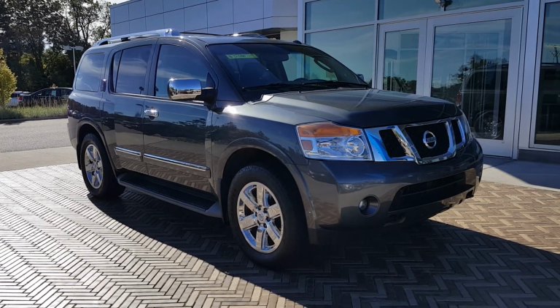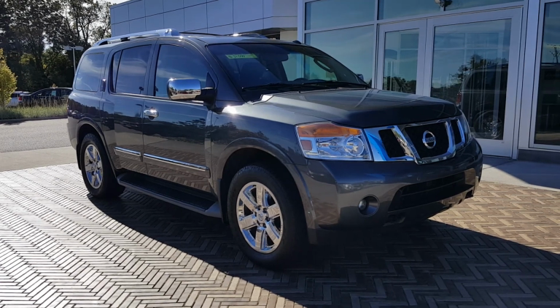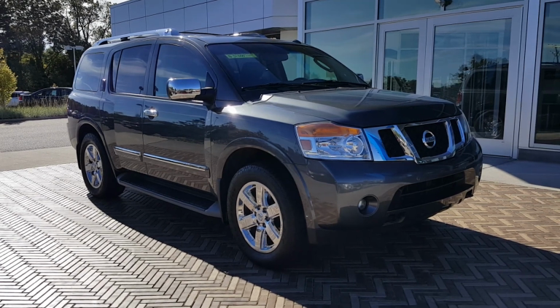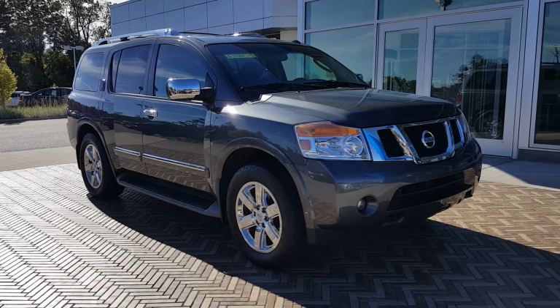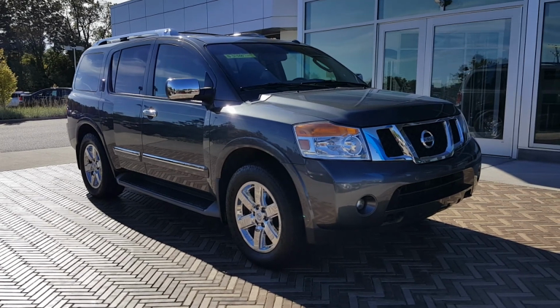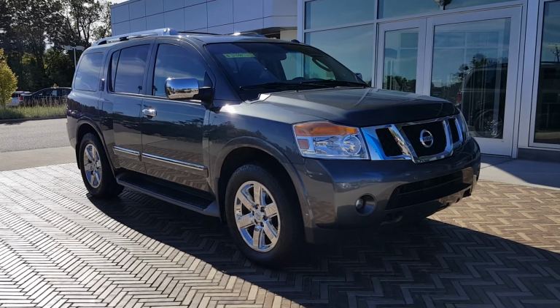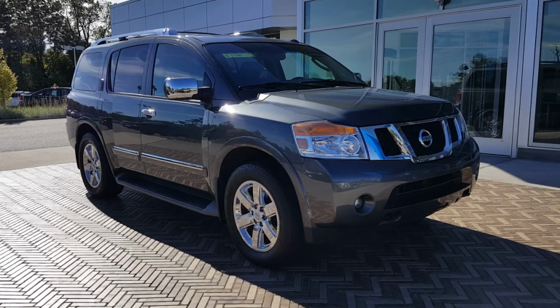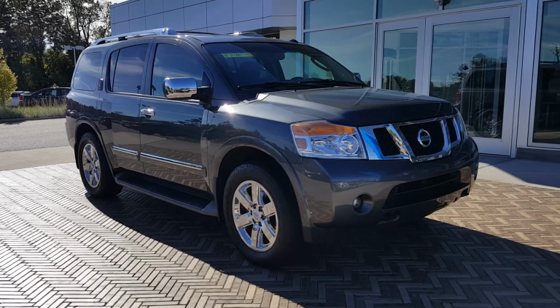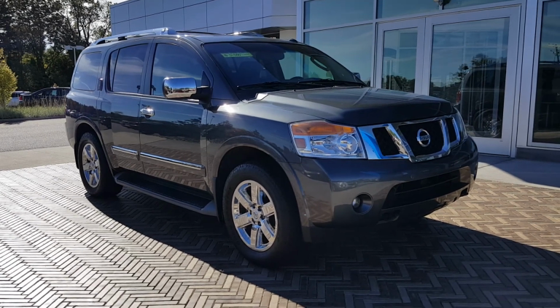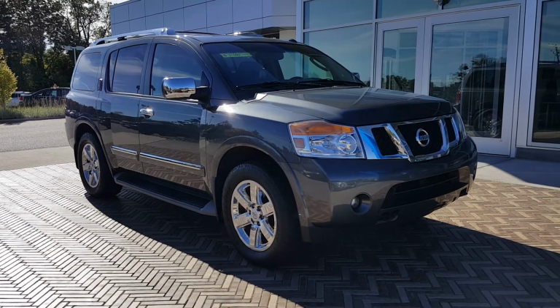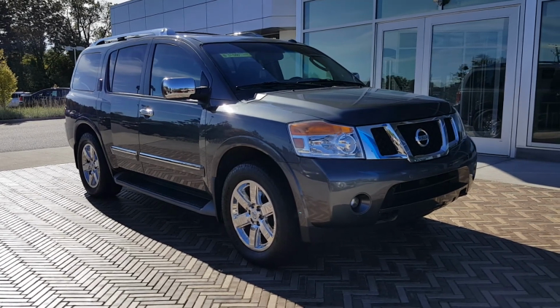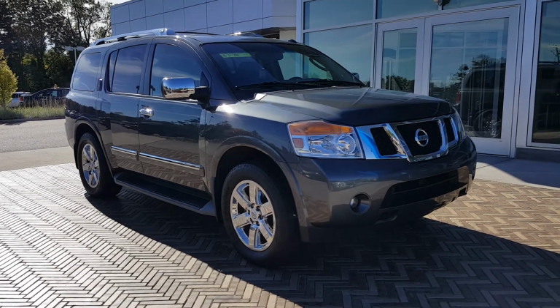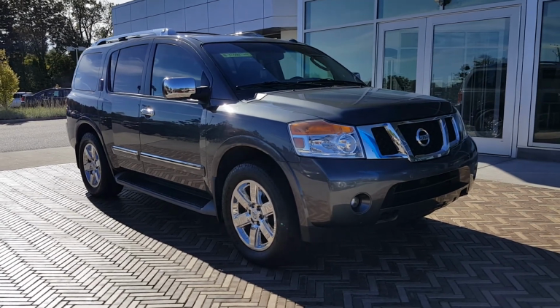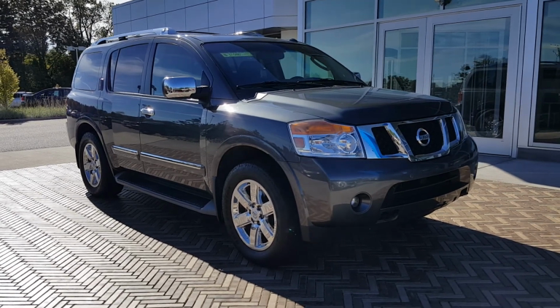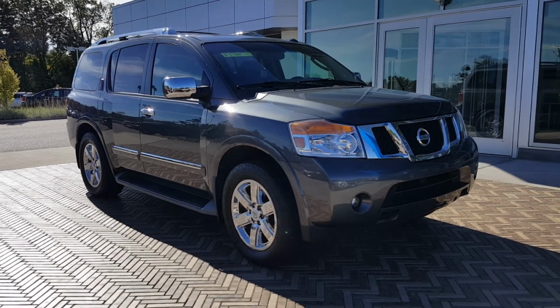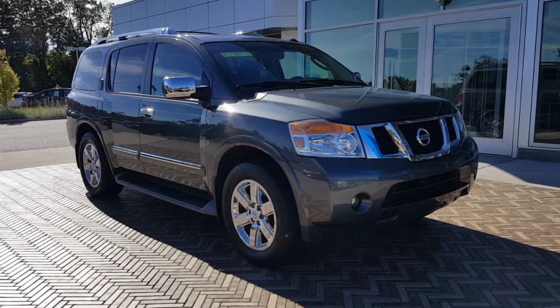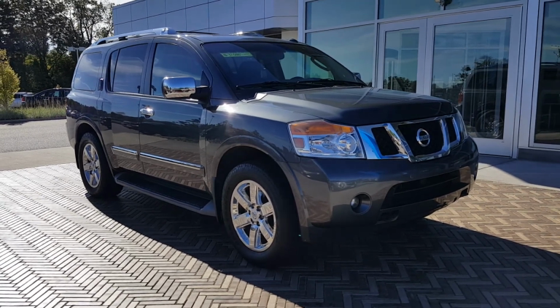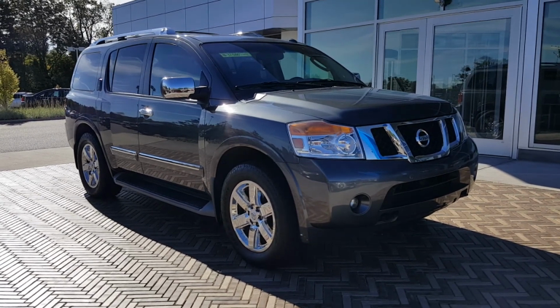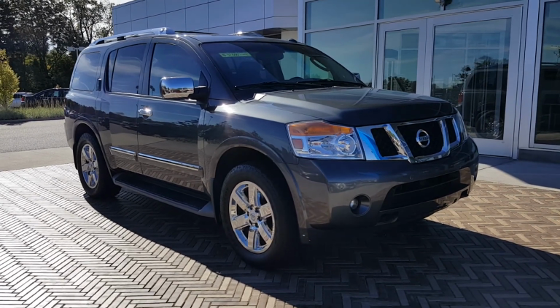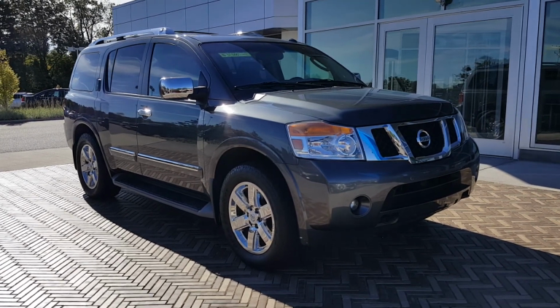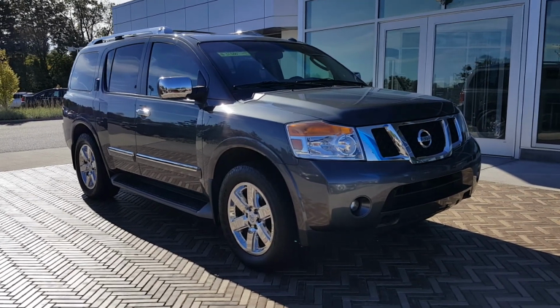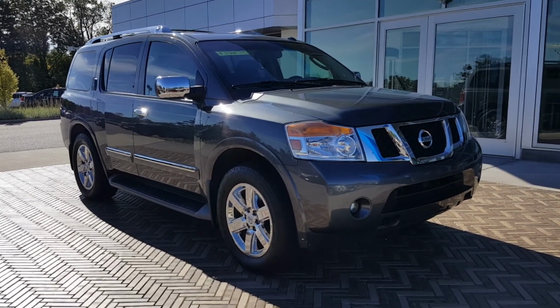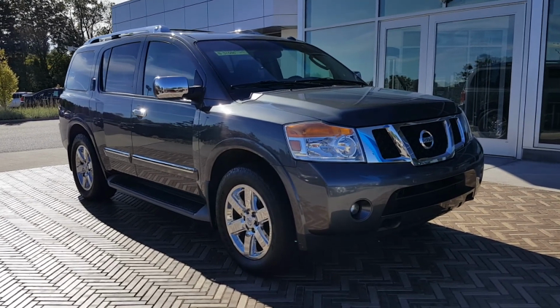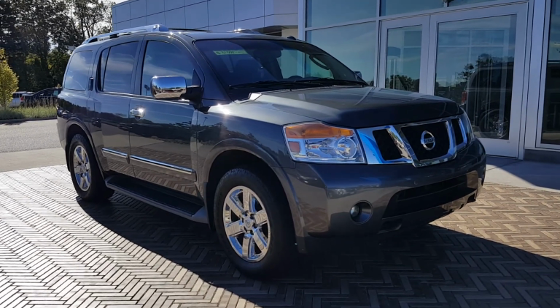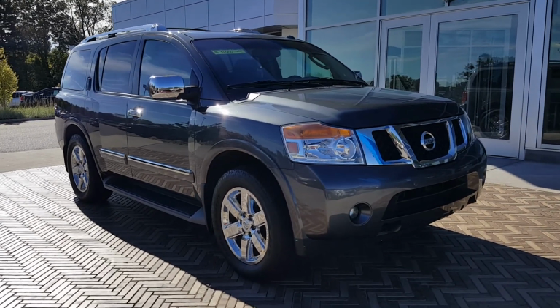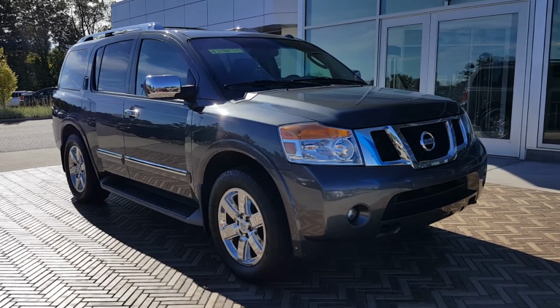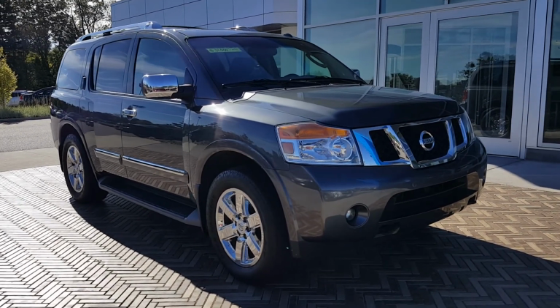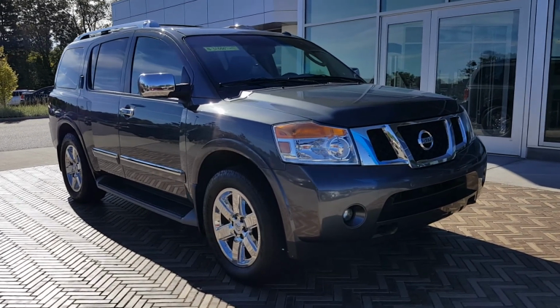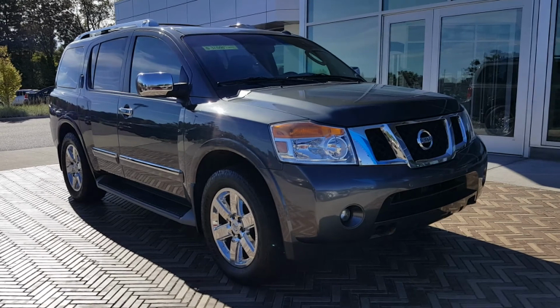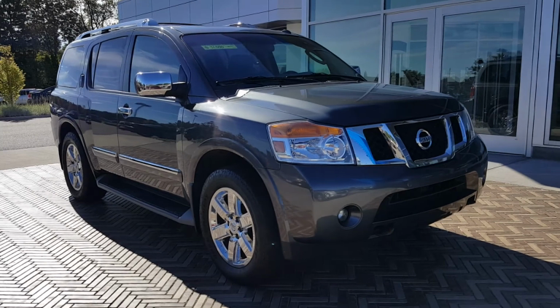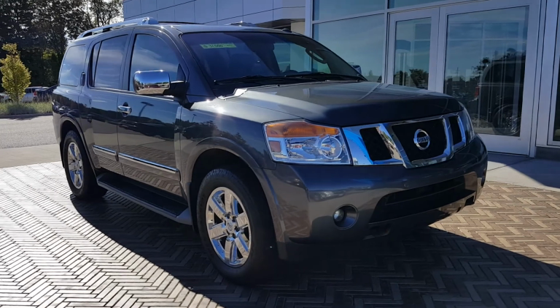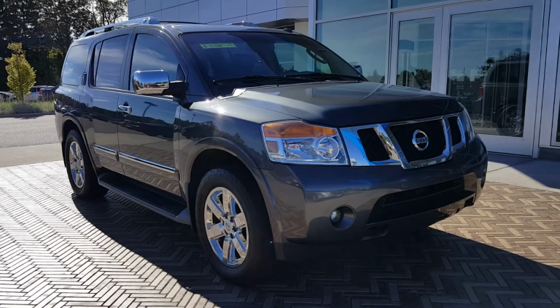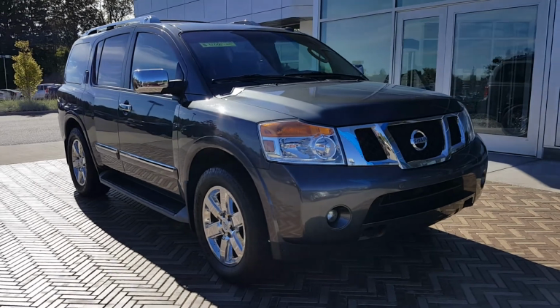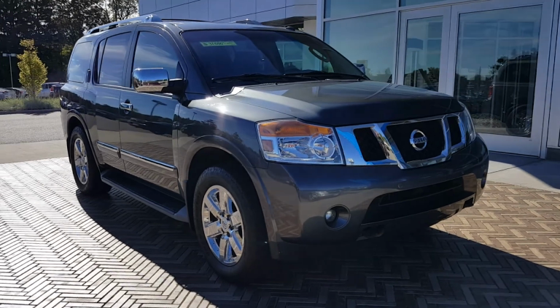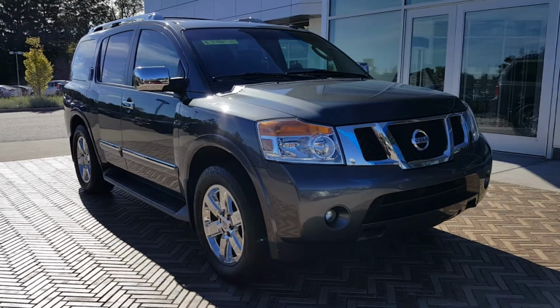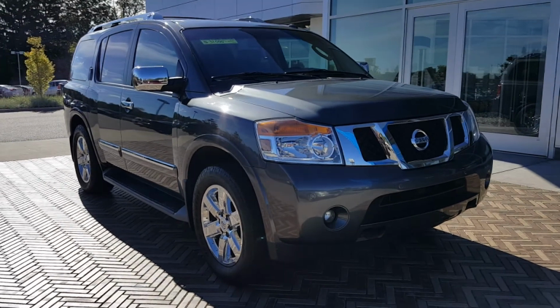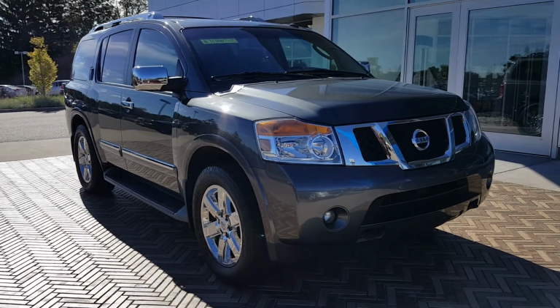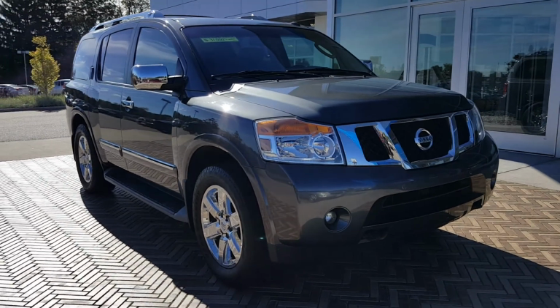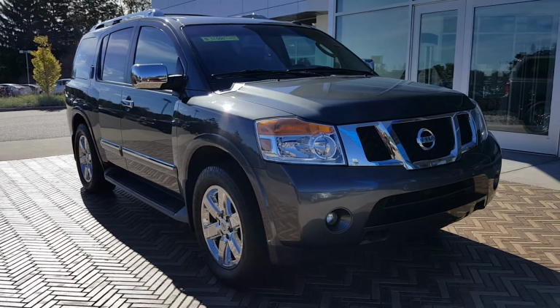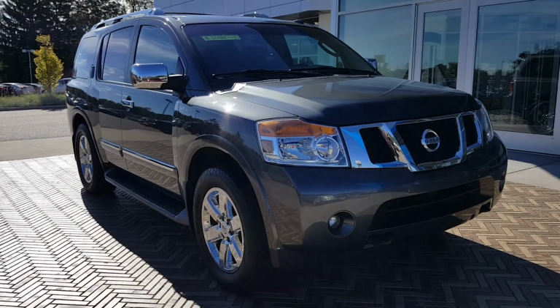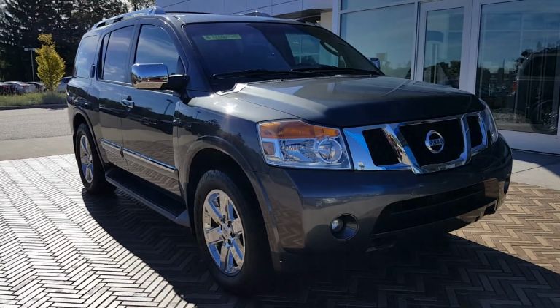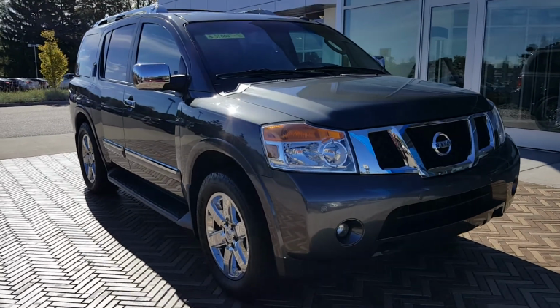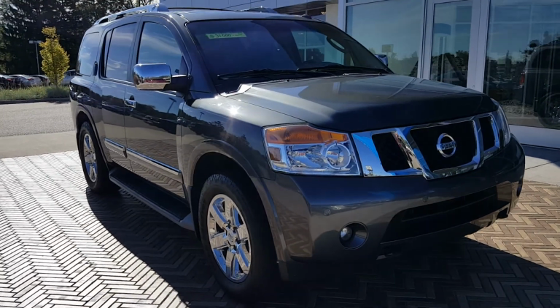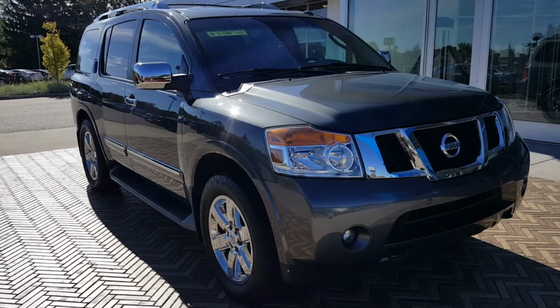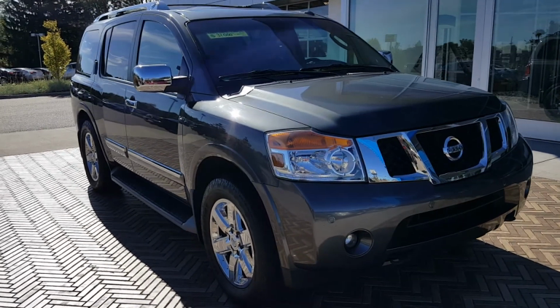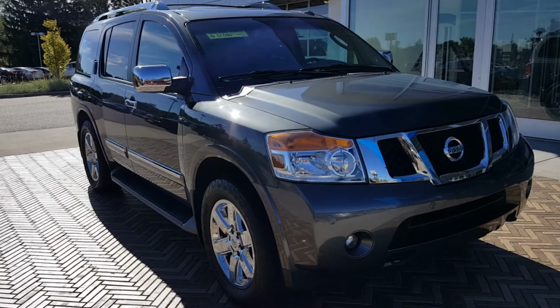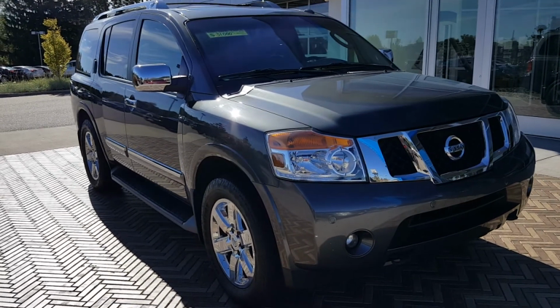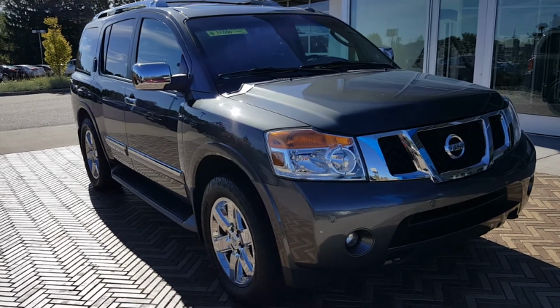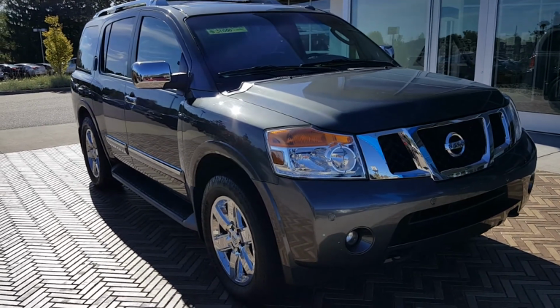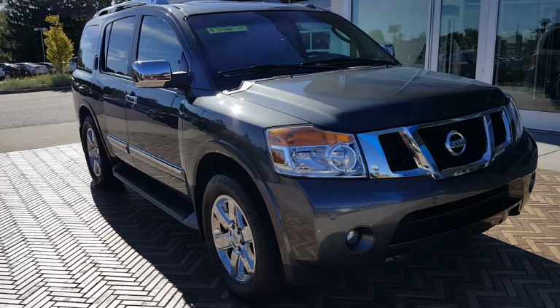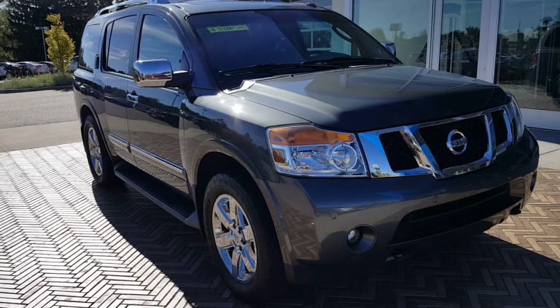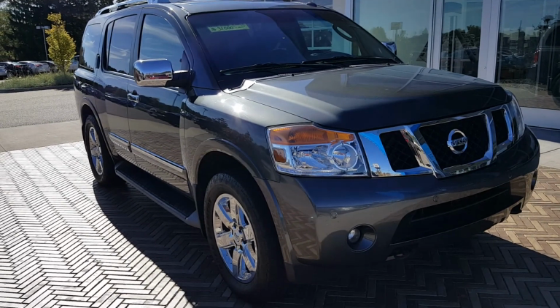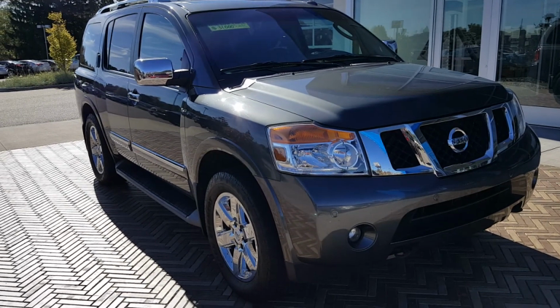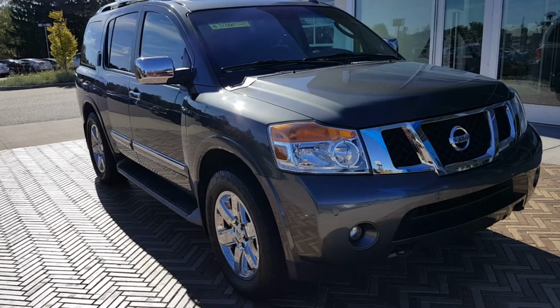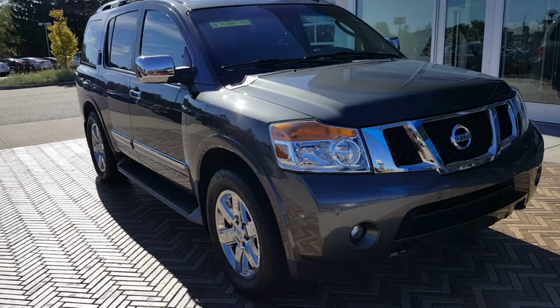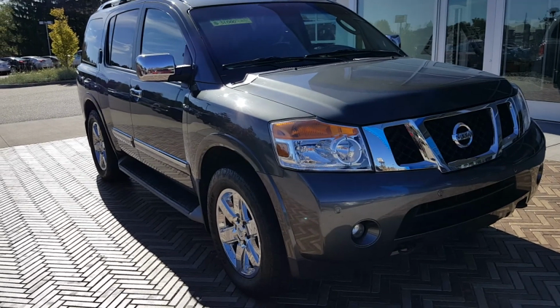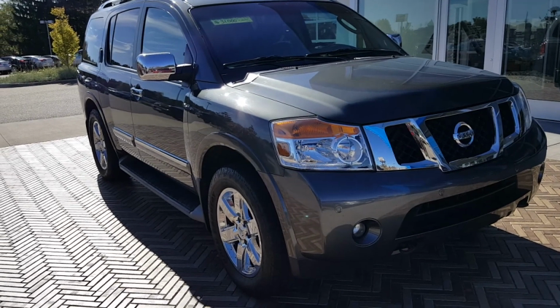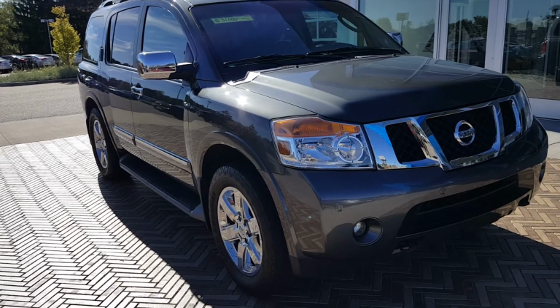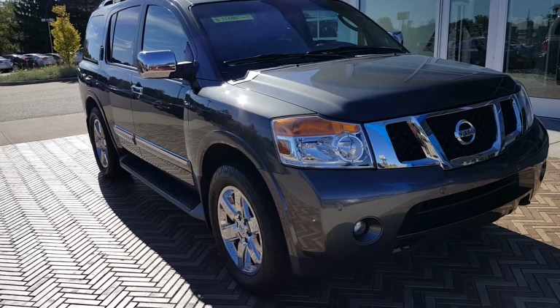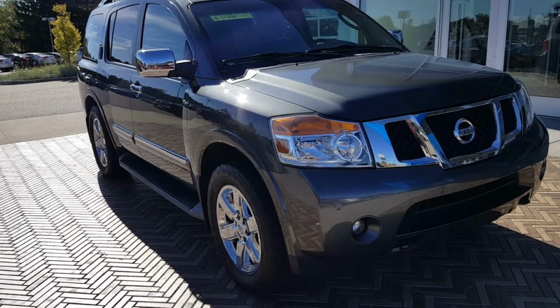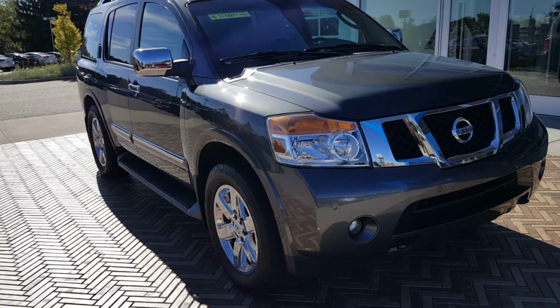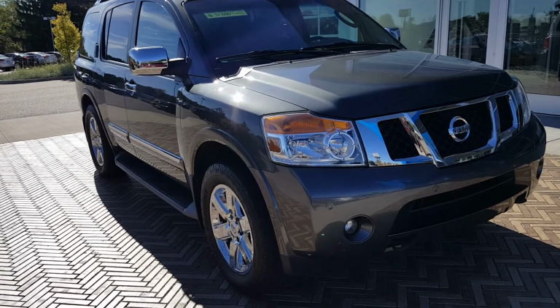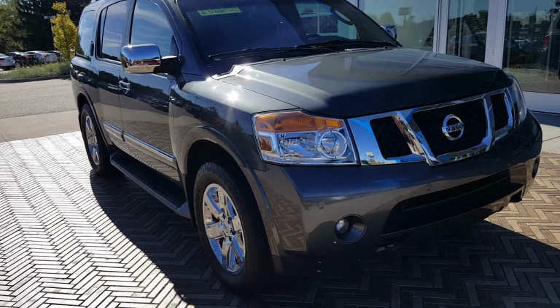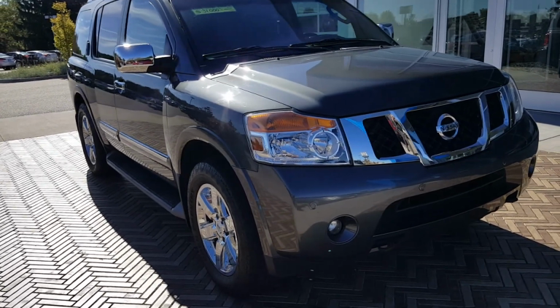Hi, good morning. Mark Eberling from Lavery Automotive. I wanted to send over a quick little video of this 2012 Armada that you inquired about.